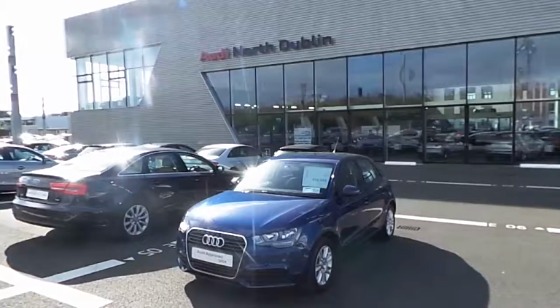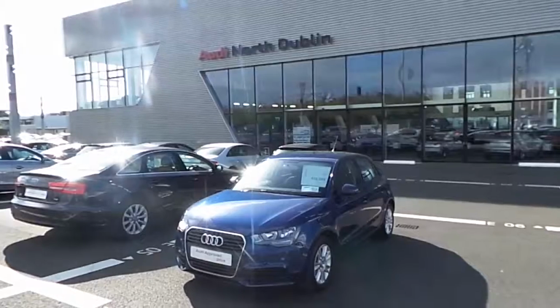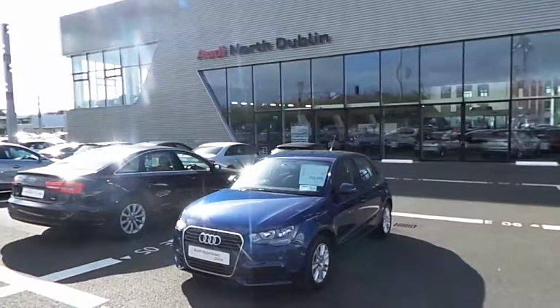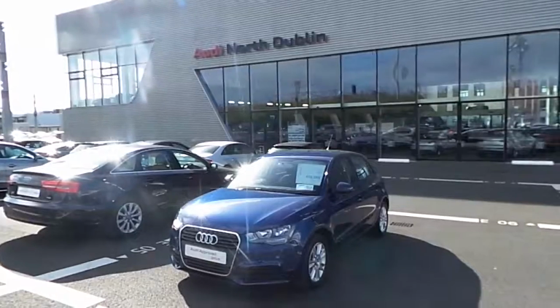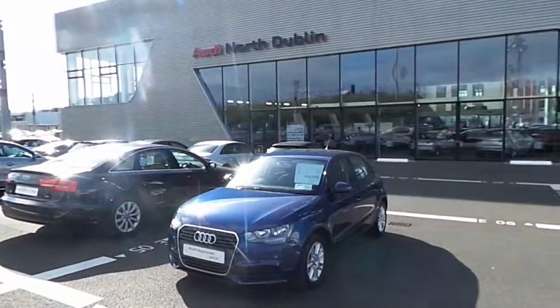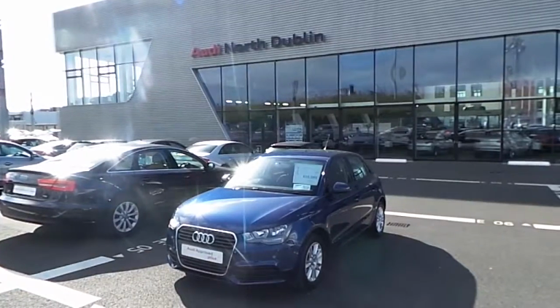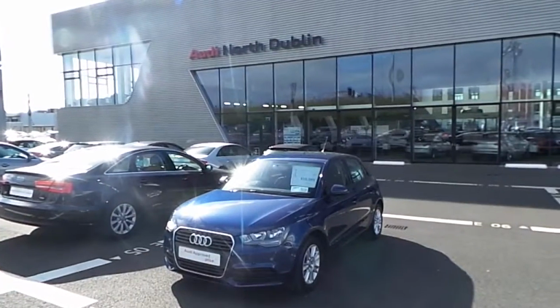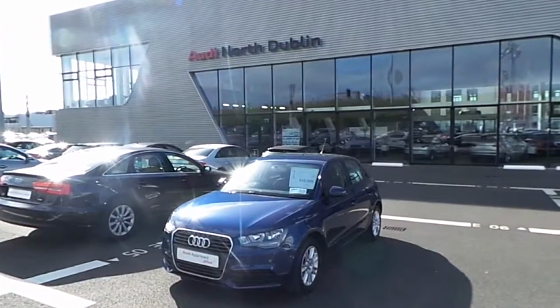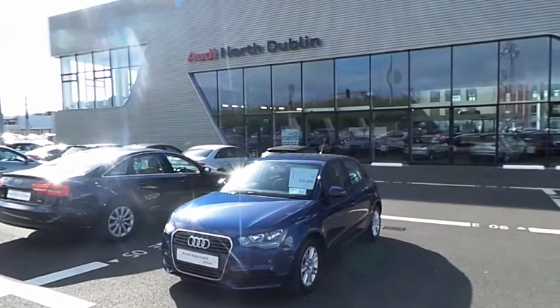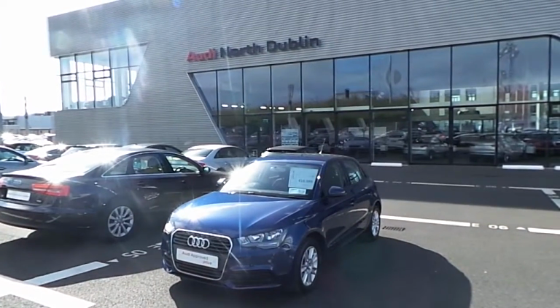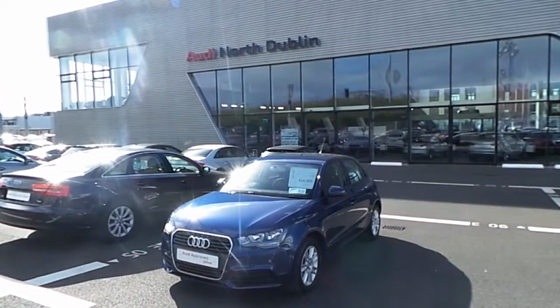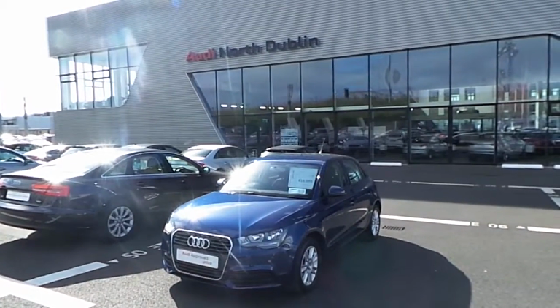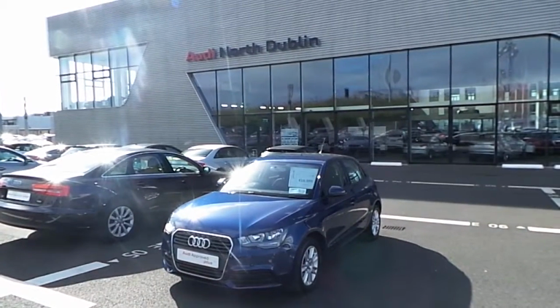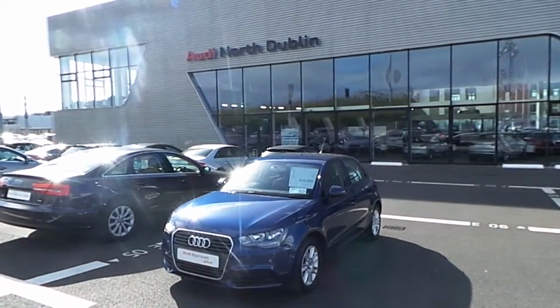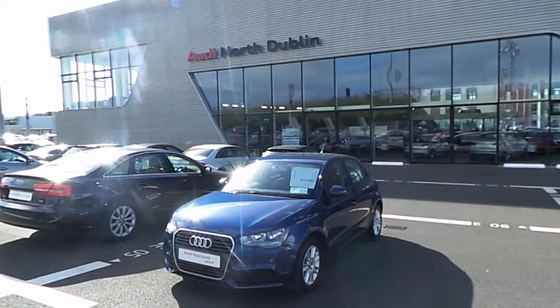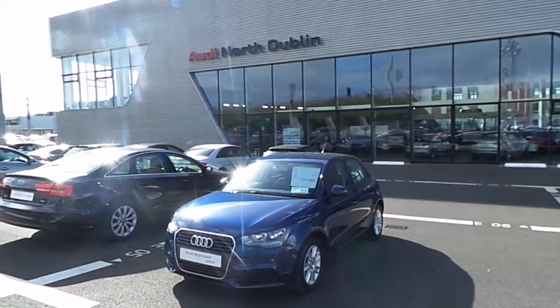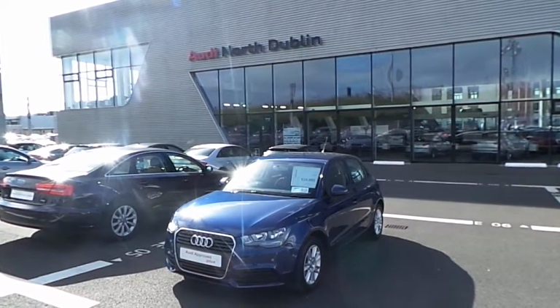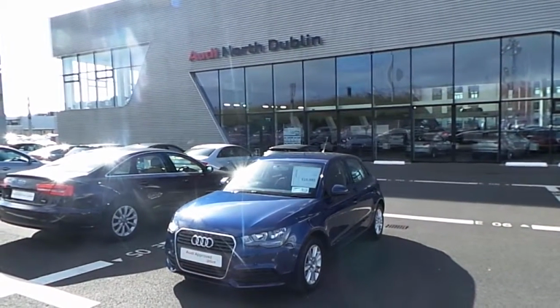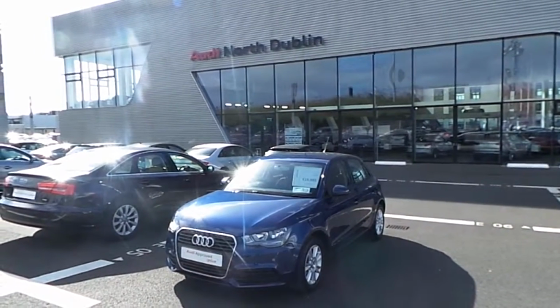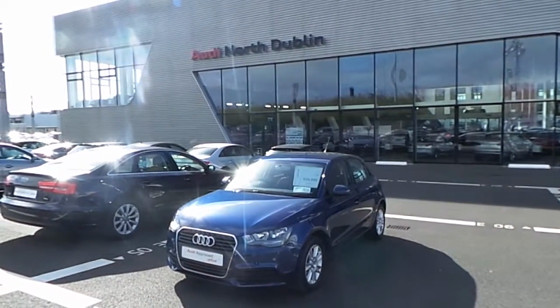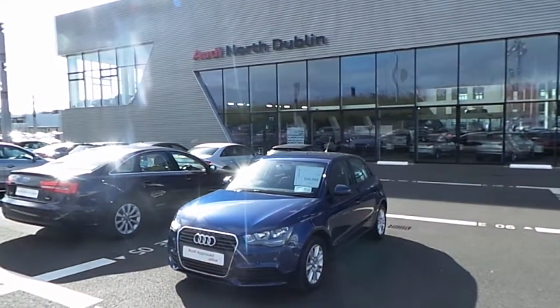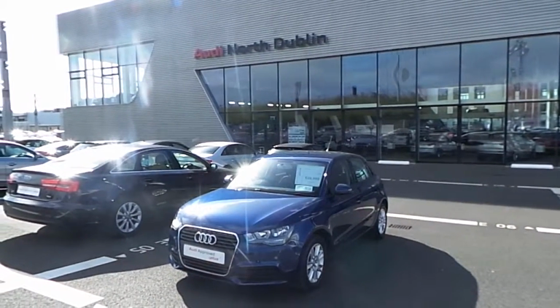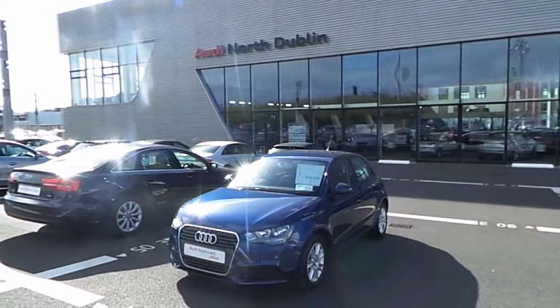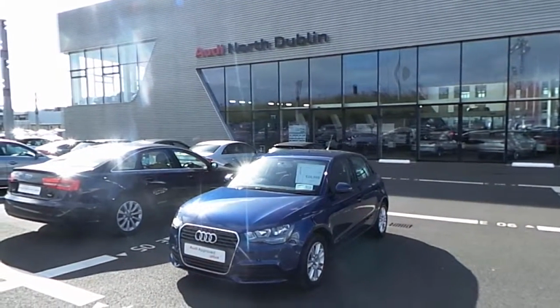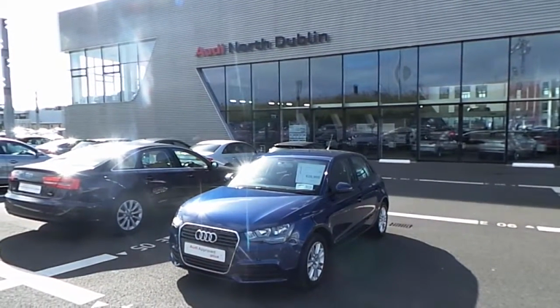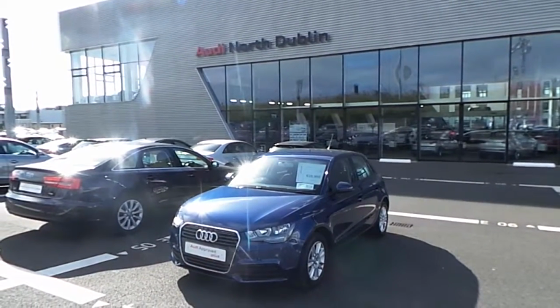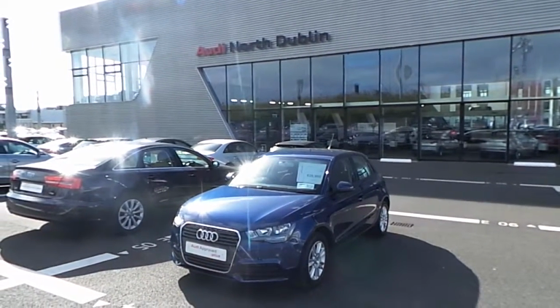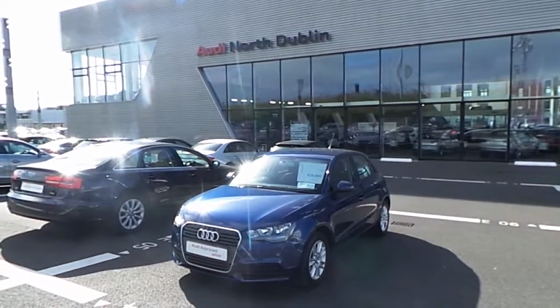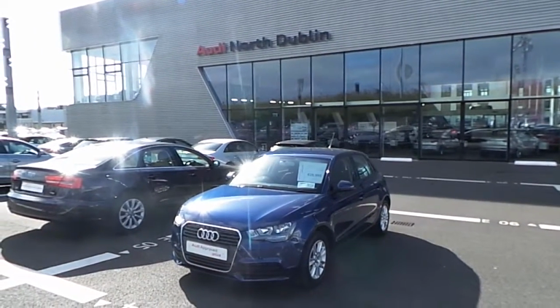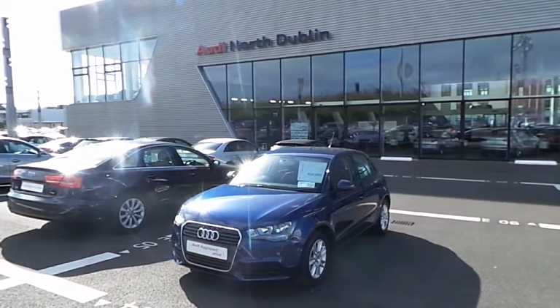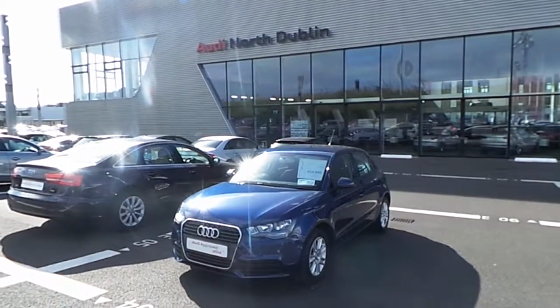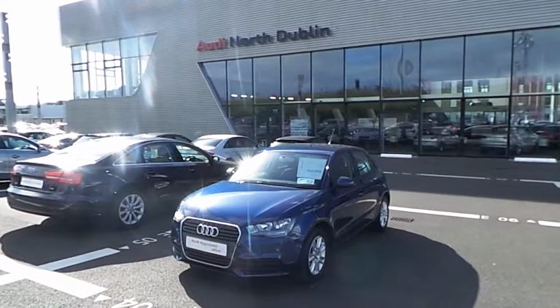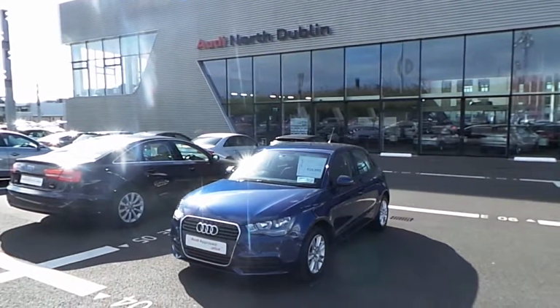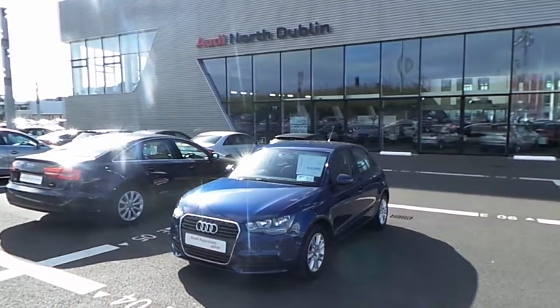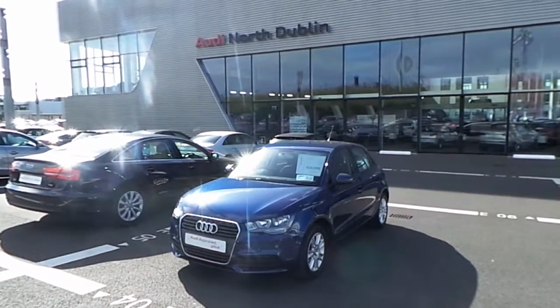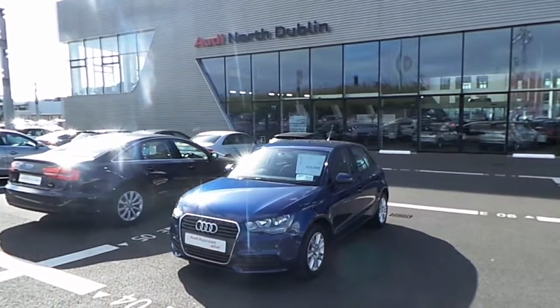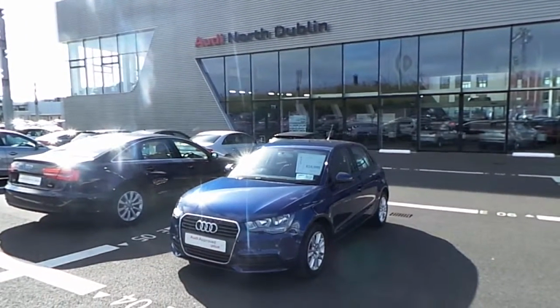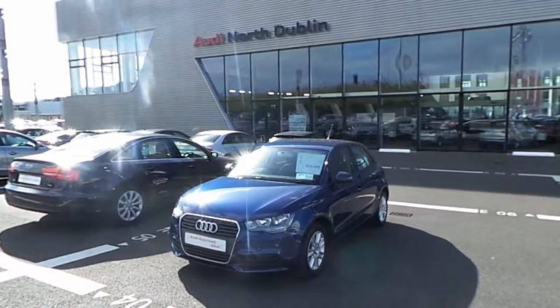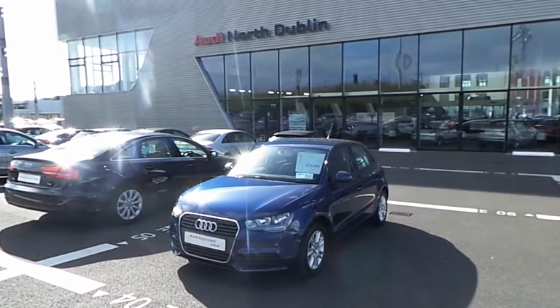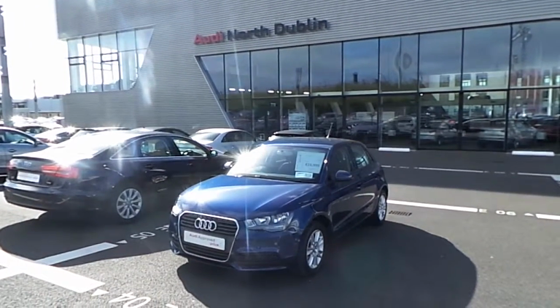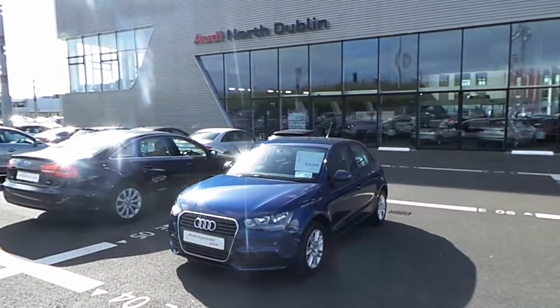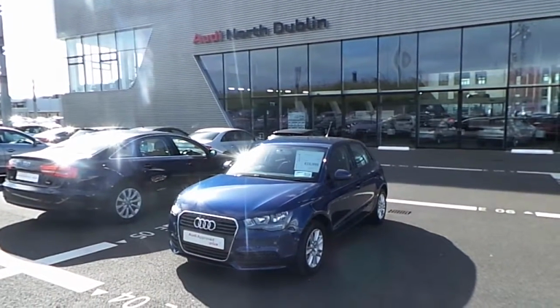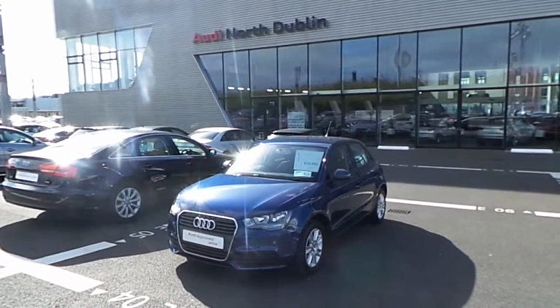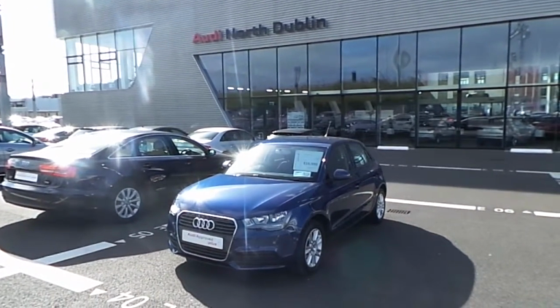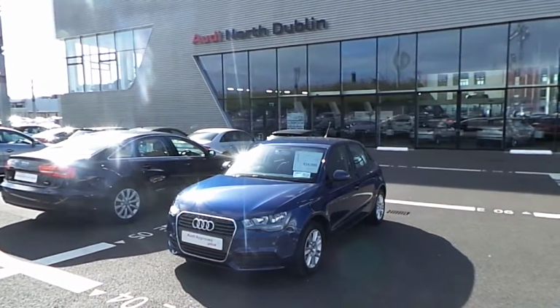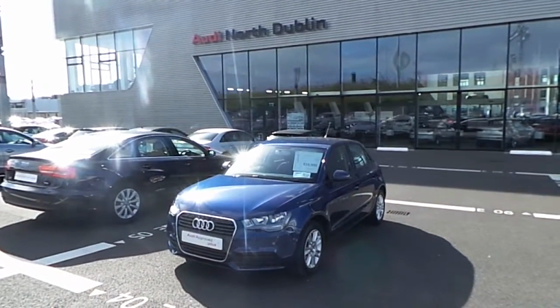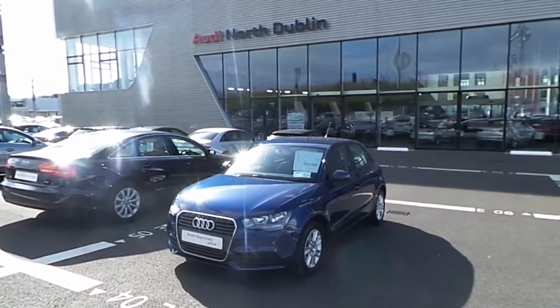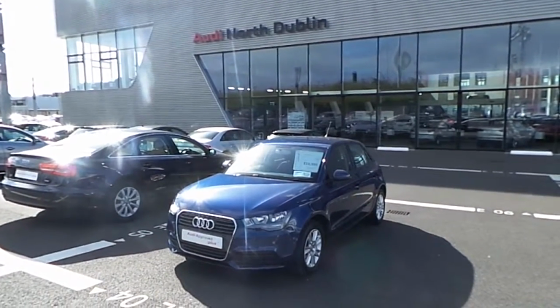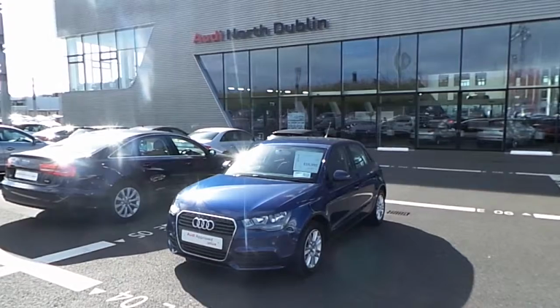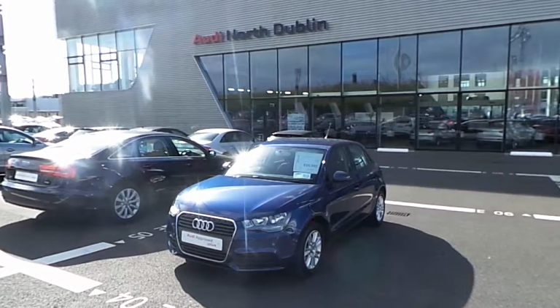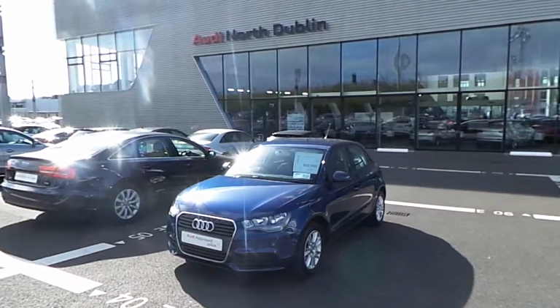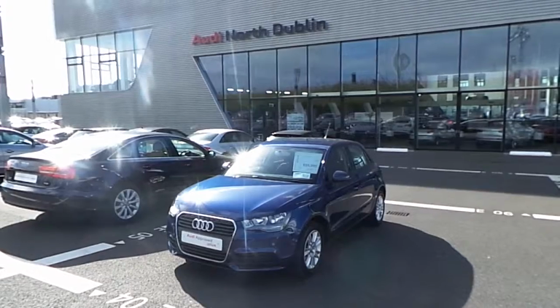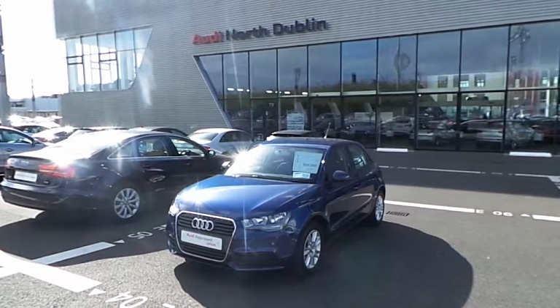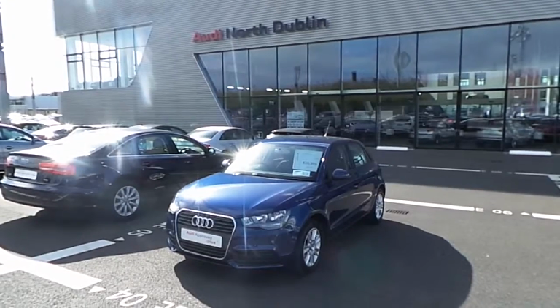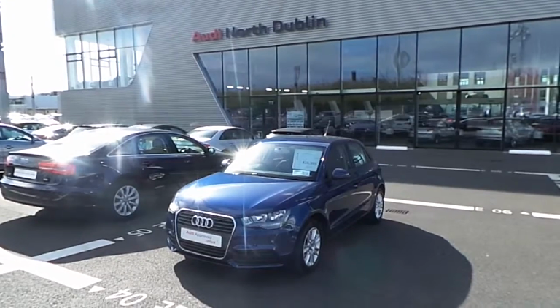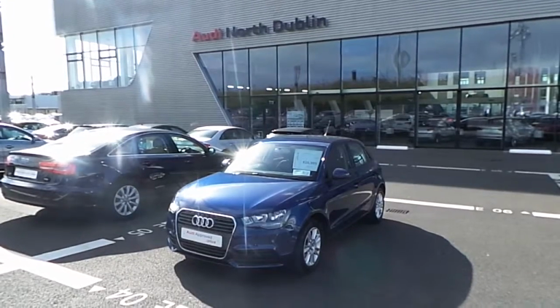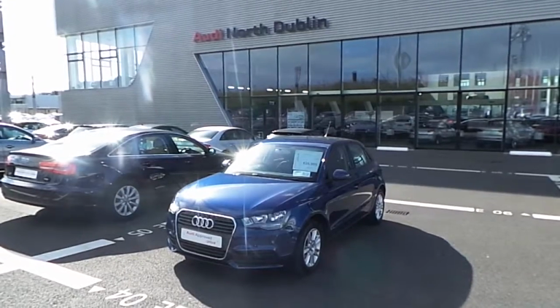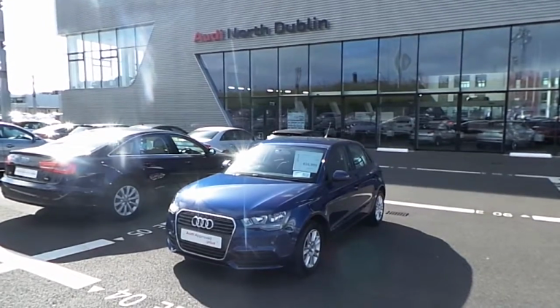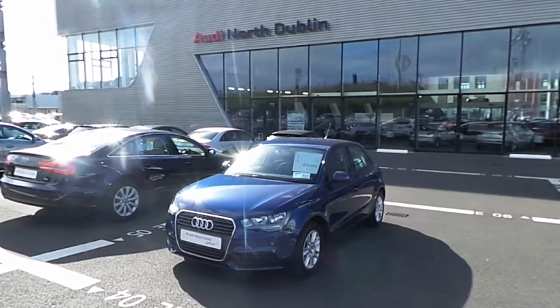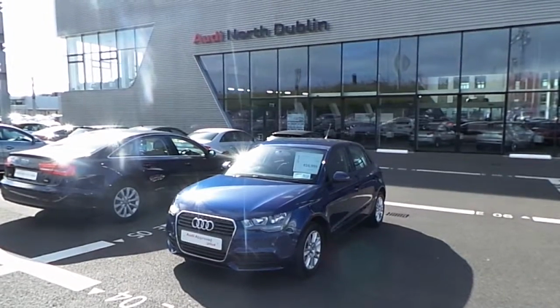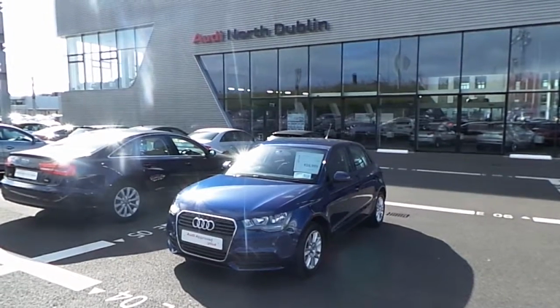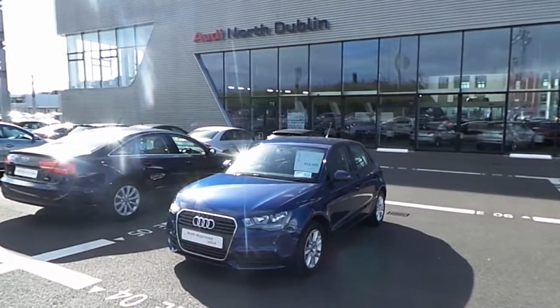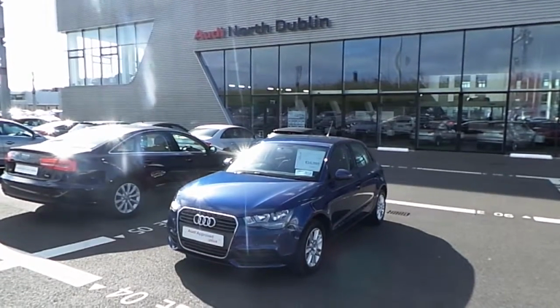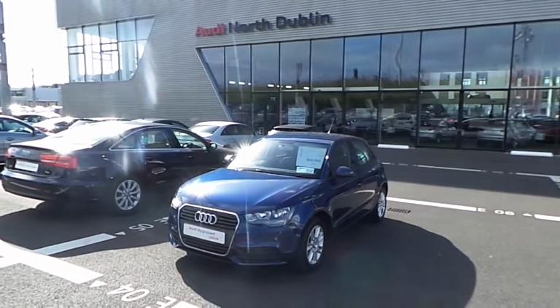Welcome to Audi North Dublin Used Cars Online. The car before you is an Audi A1 finished in metallic scuba blue.